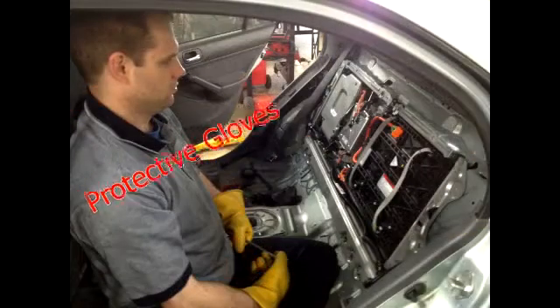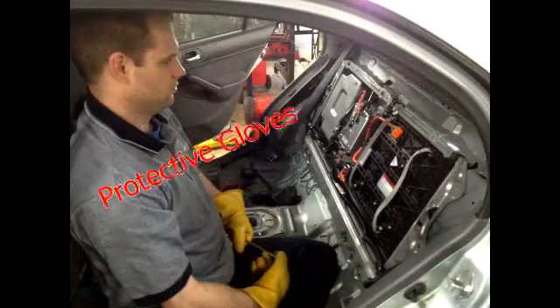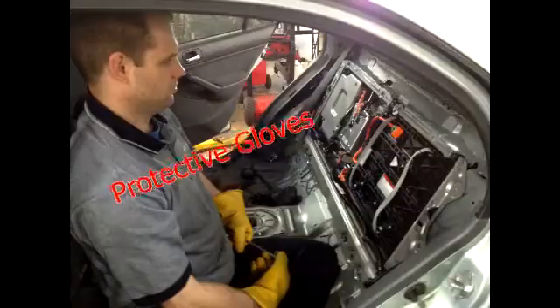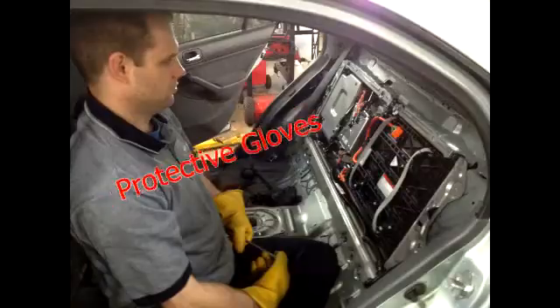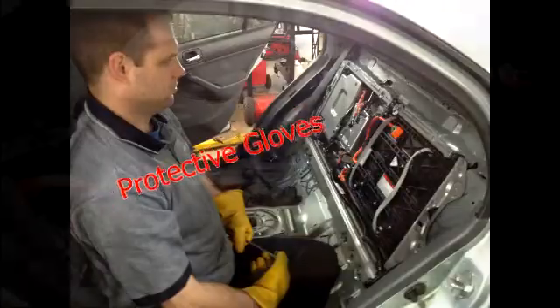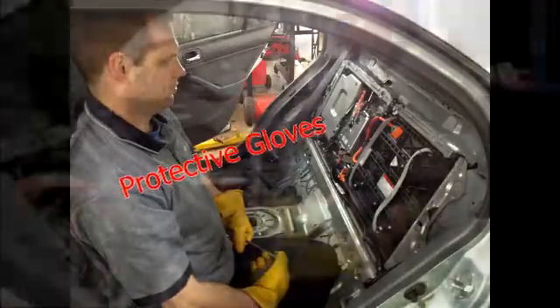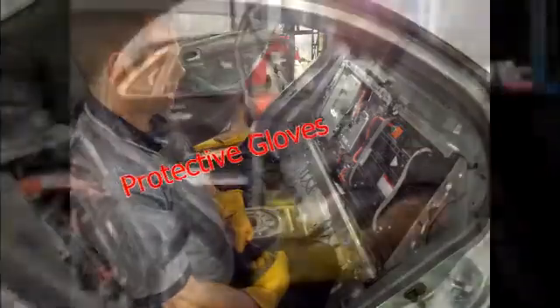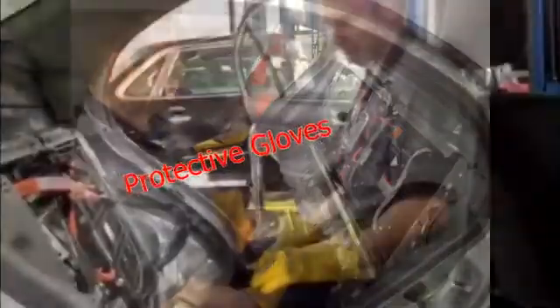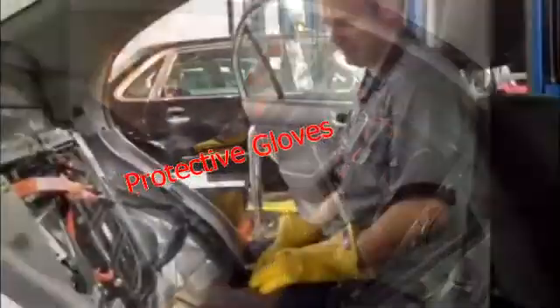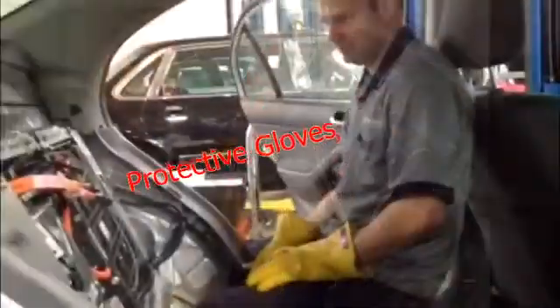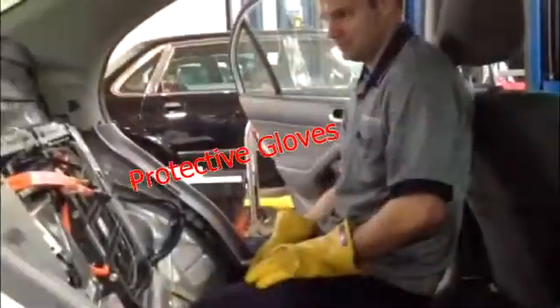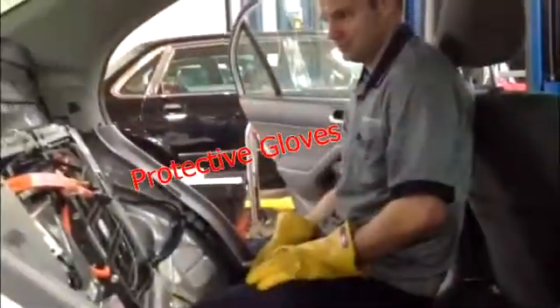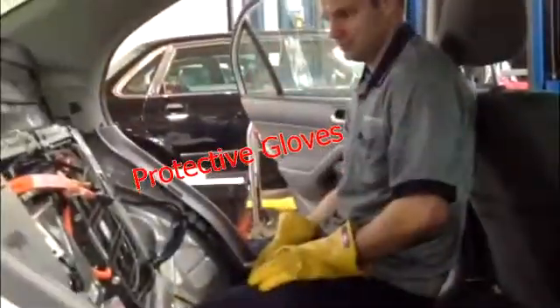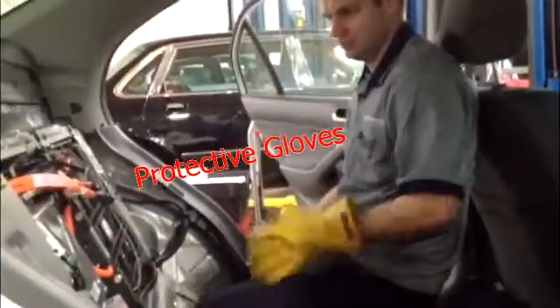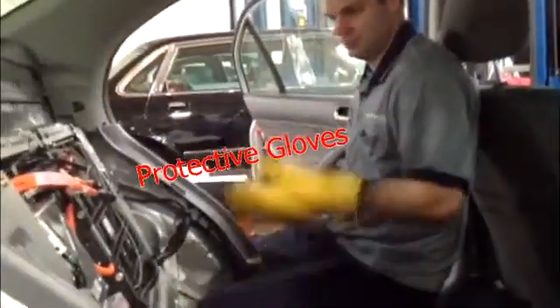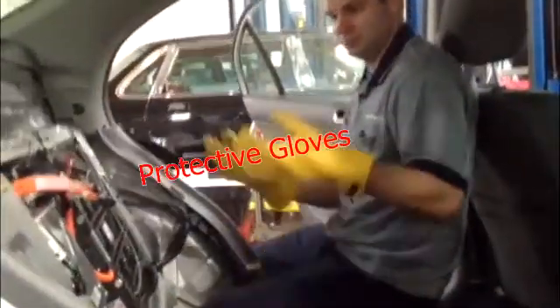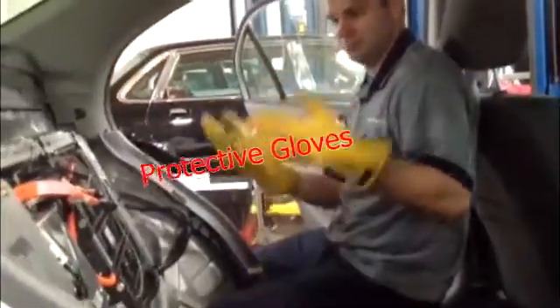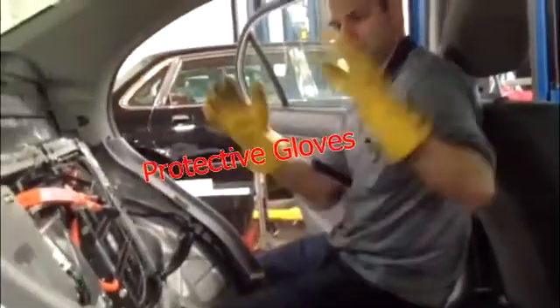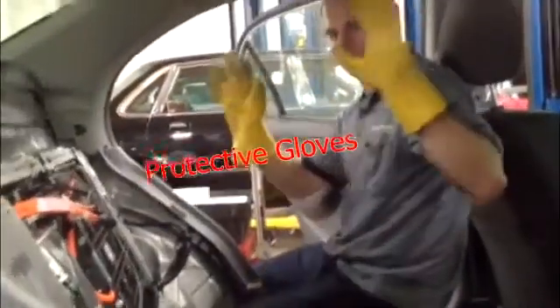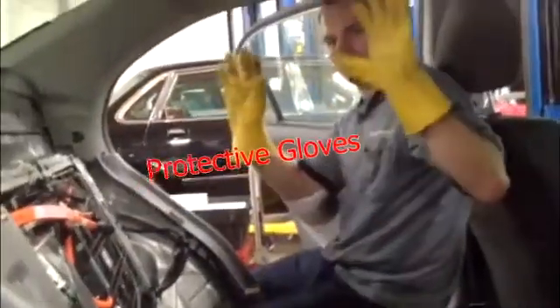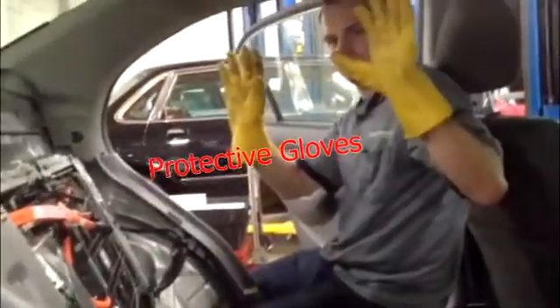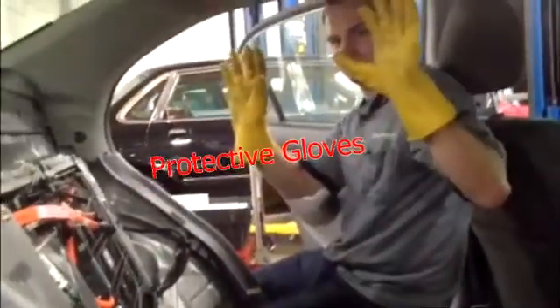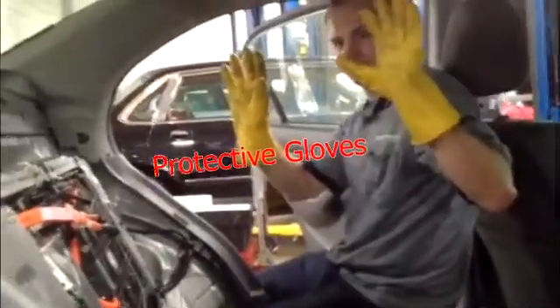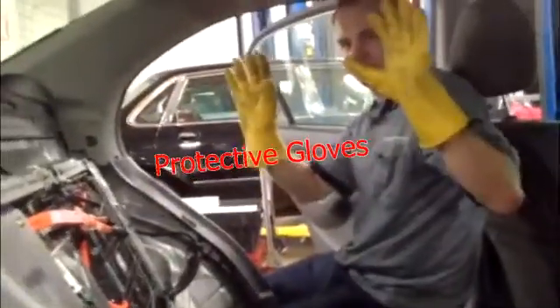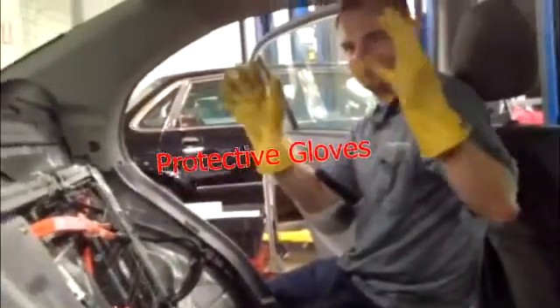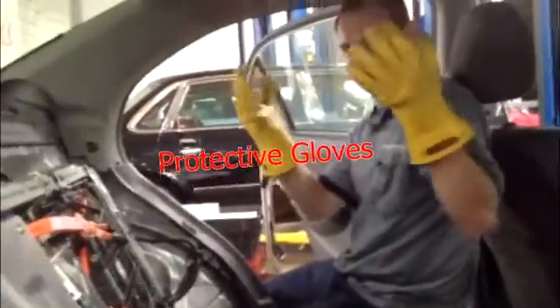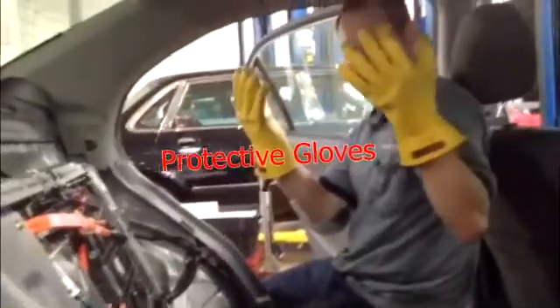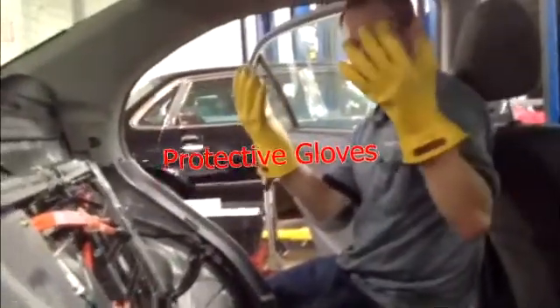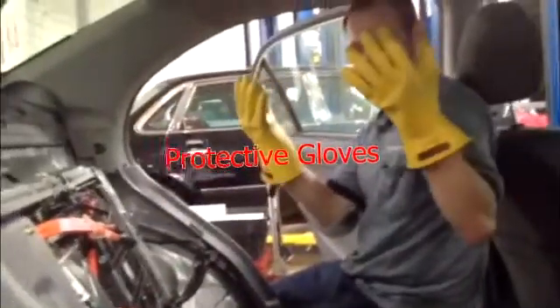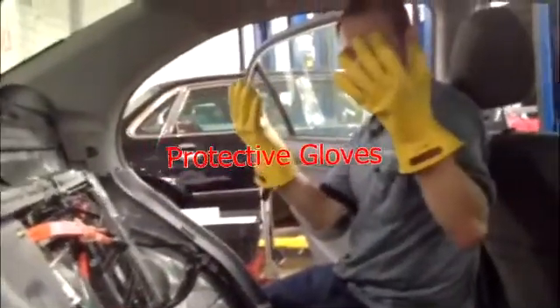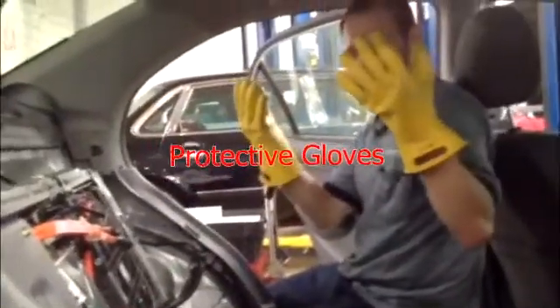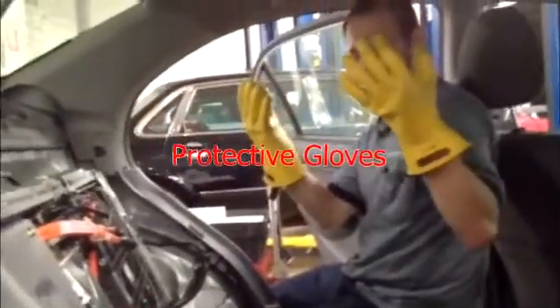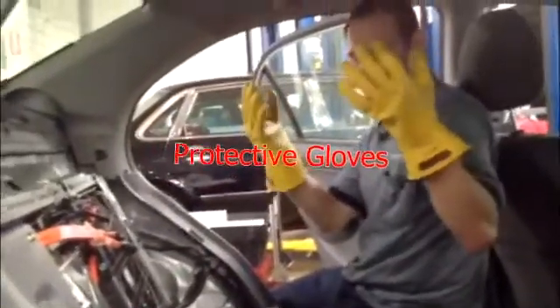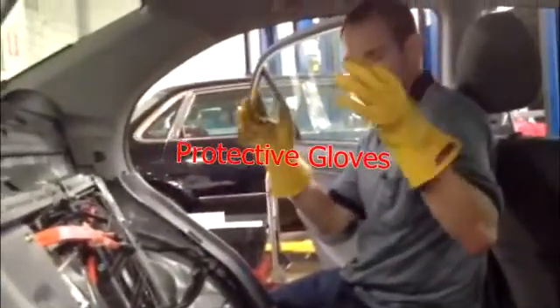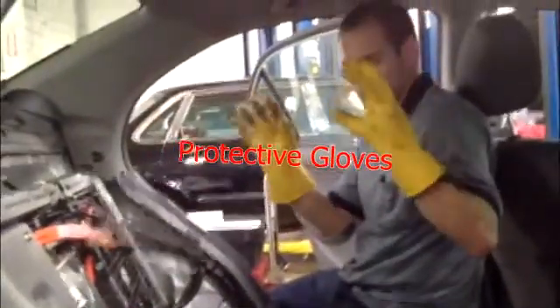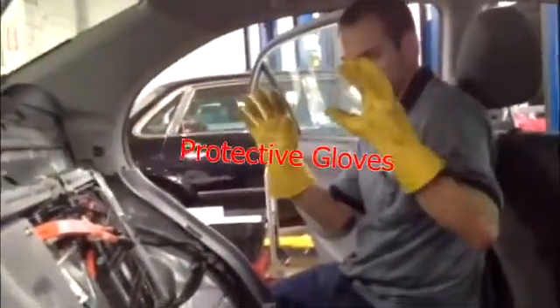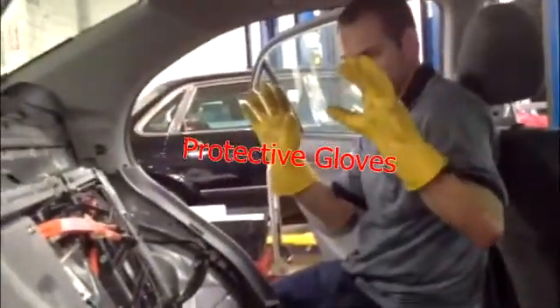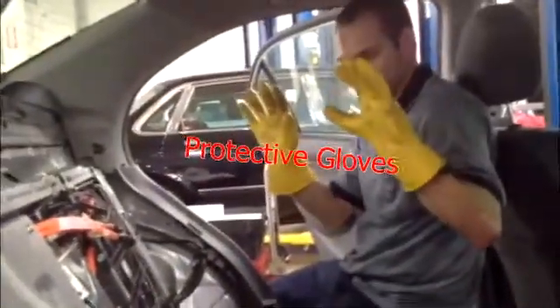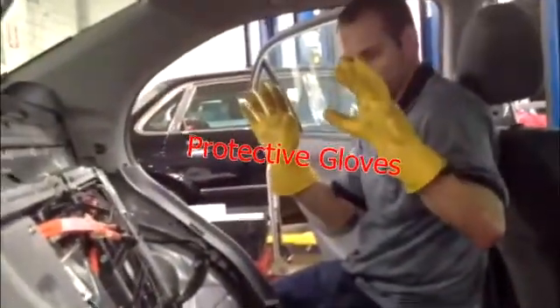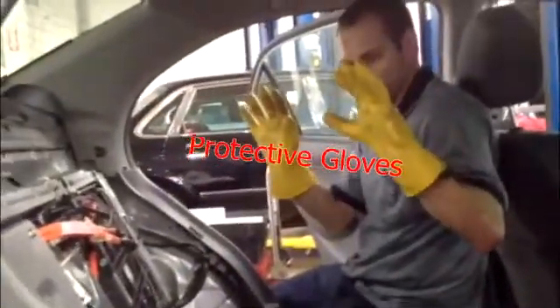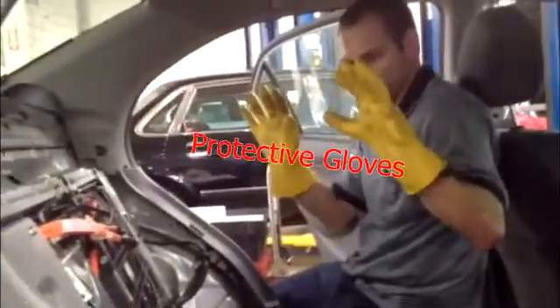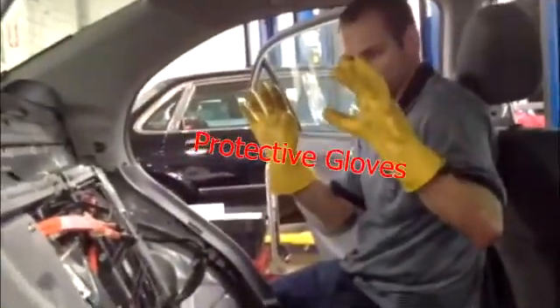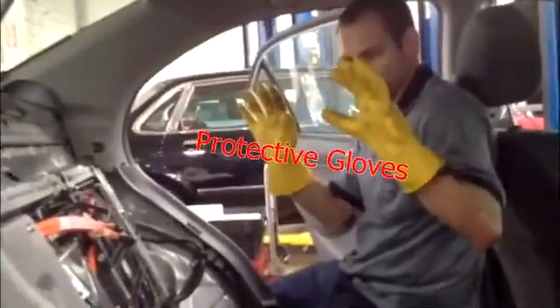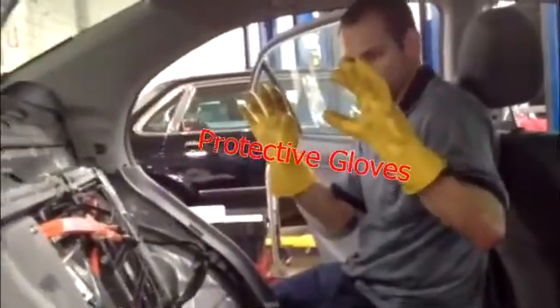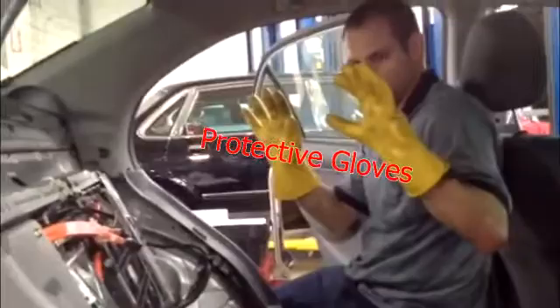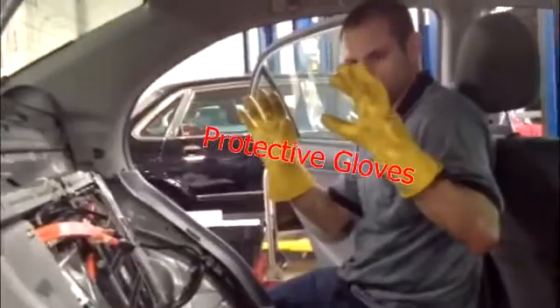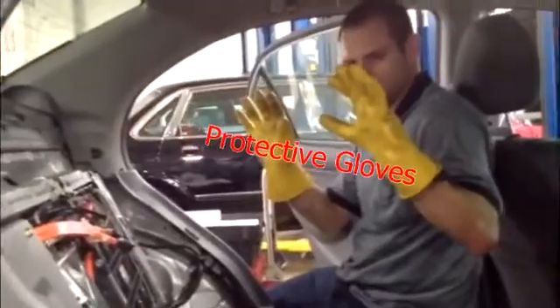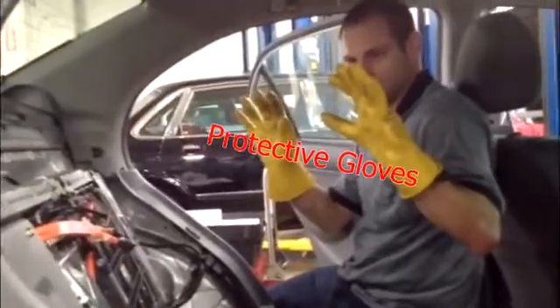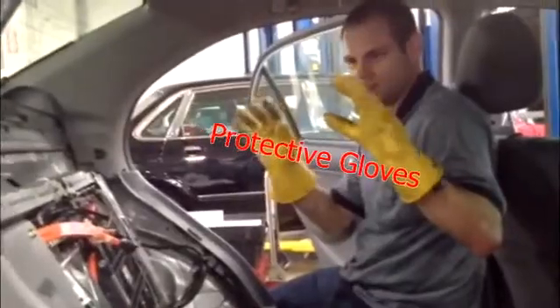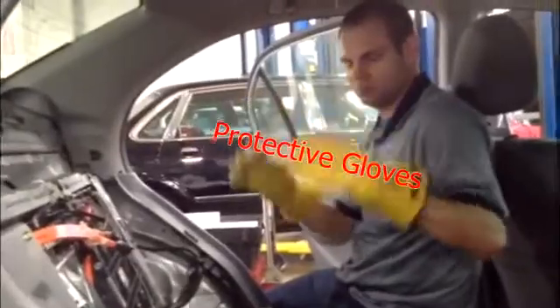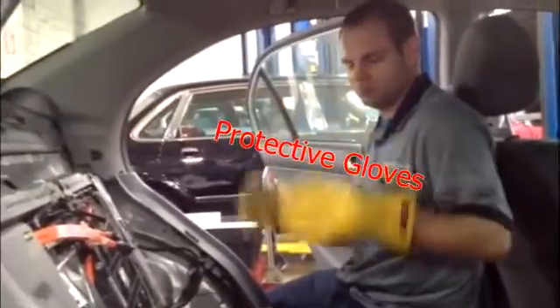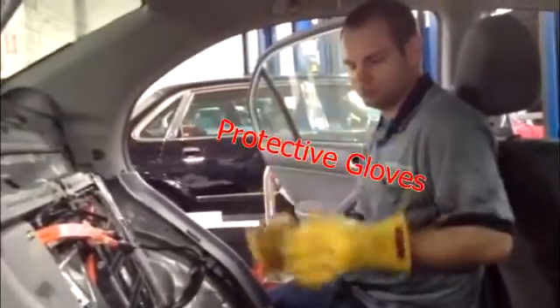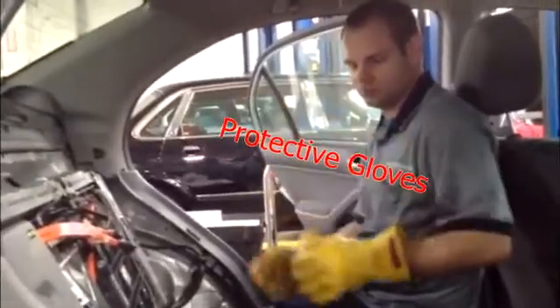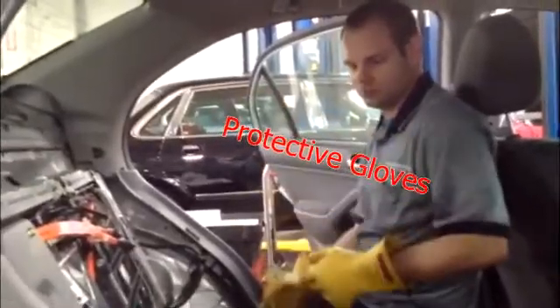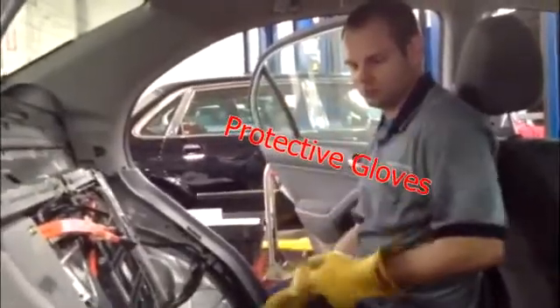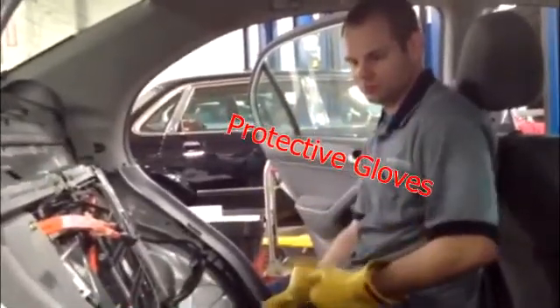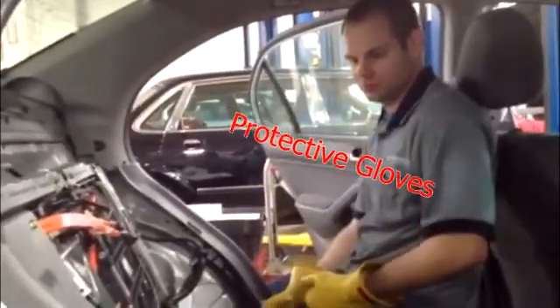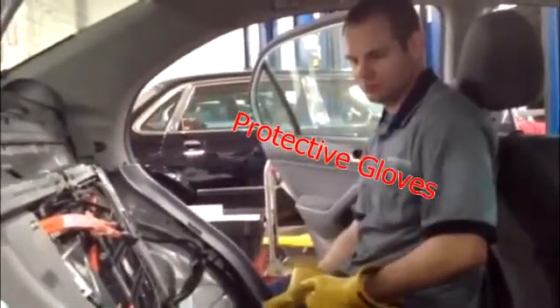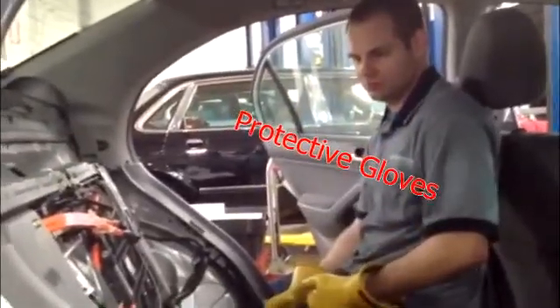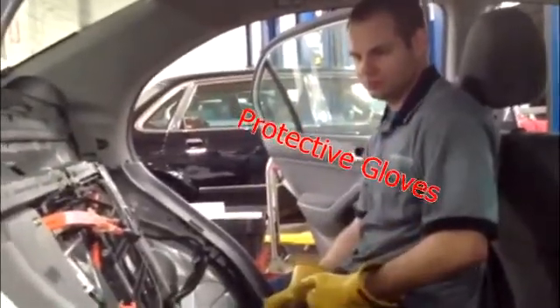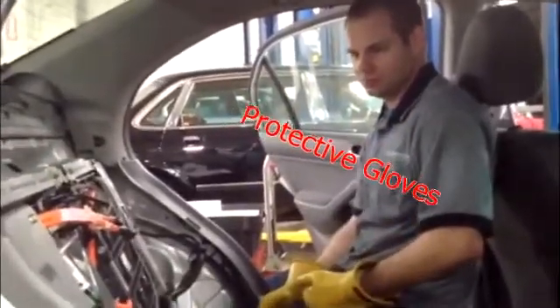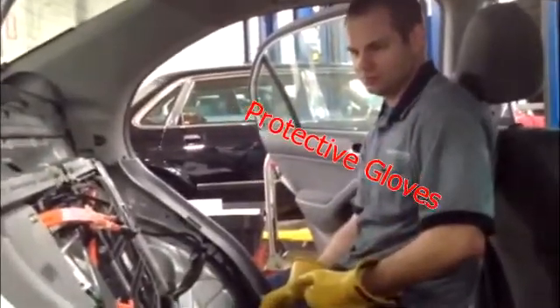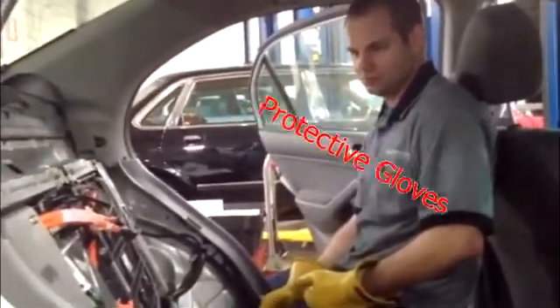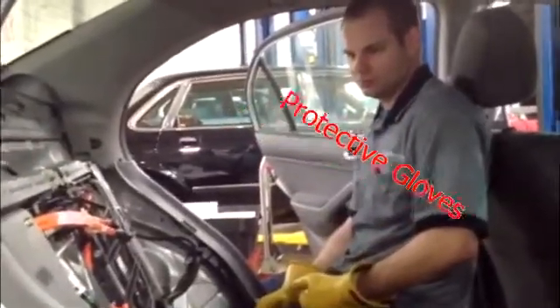We've got protective gloves — that's very important. These gloves have to be changed. We keep them for about a year or two, then they have to be replaced.